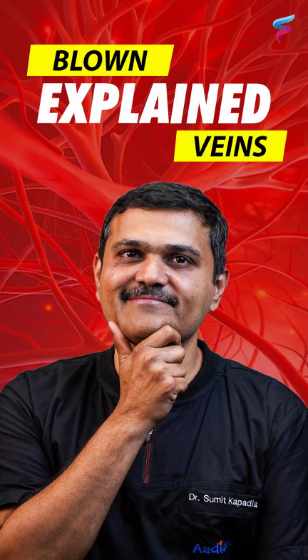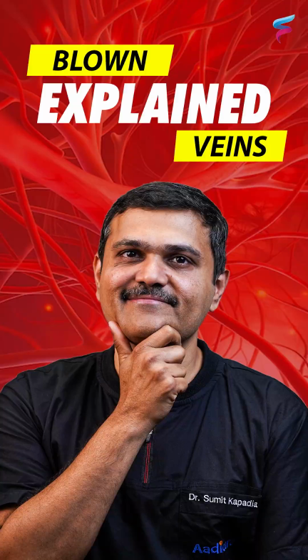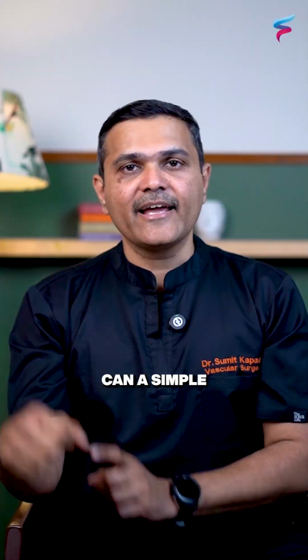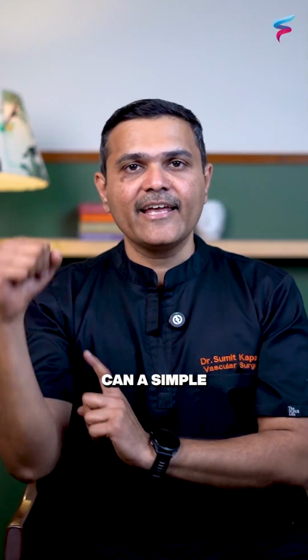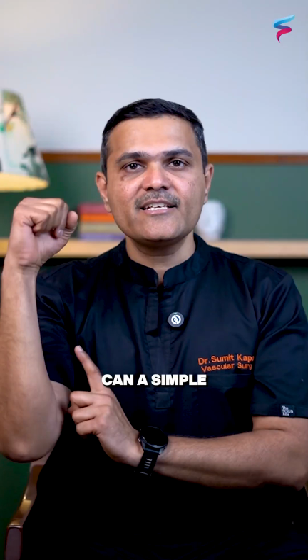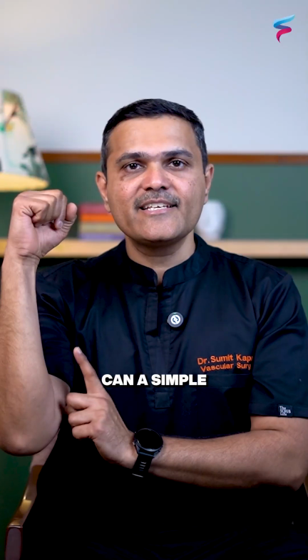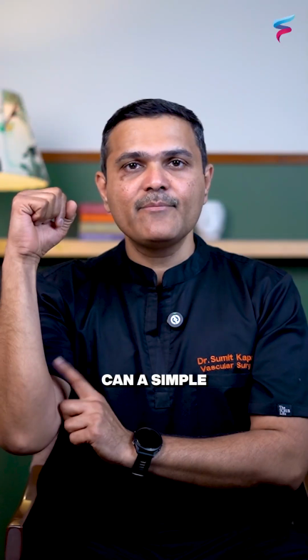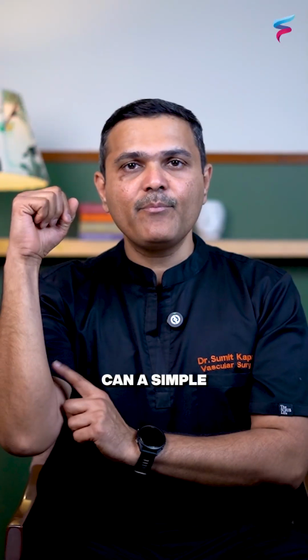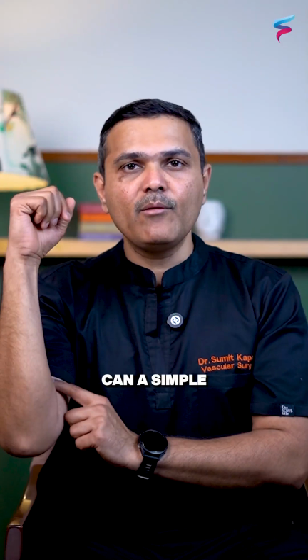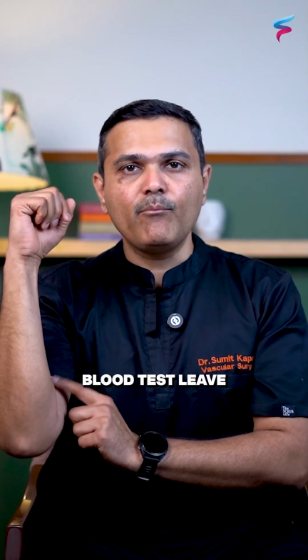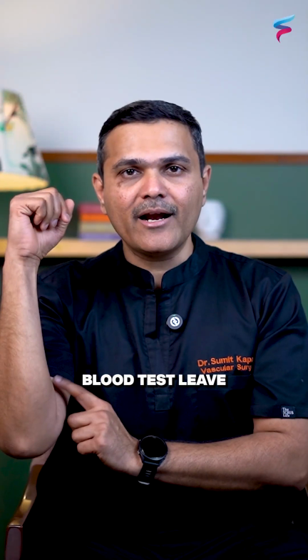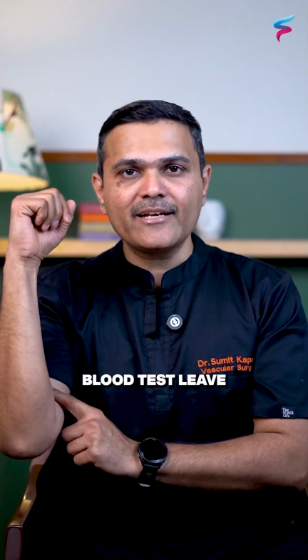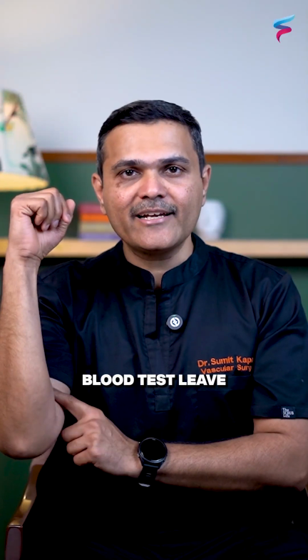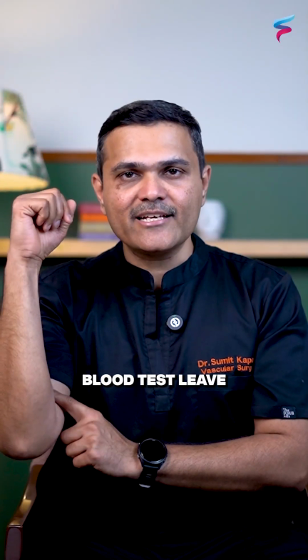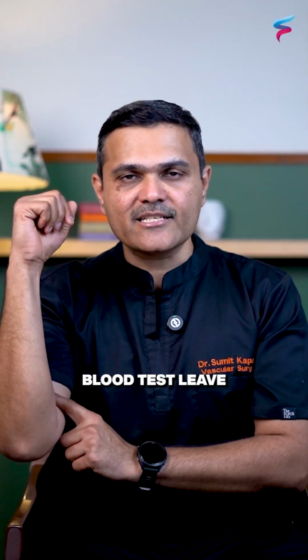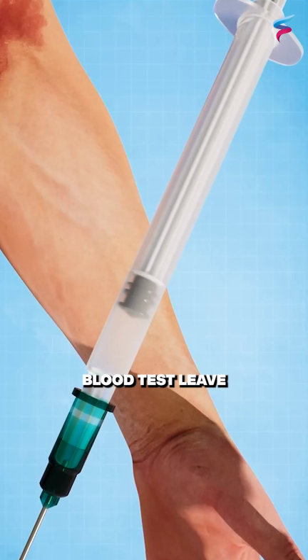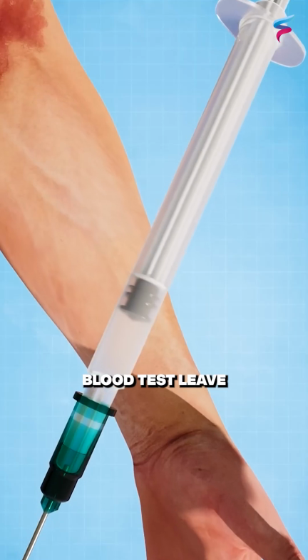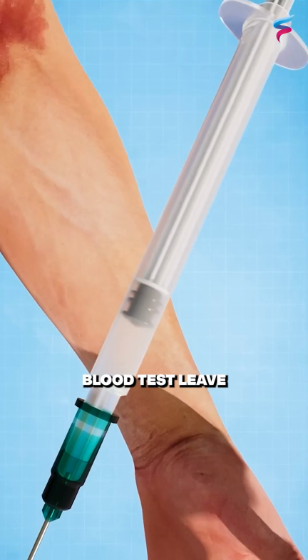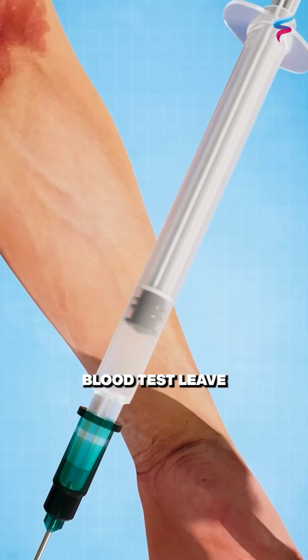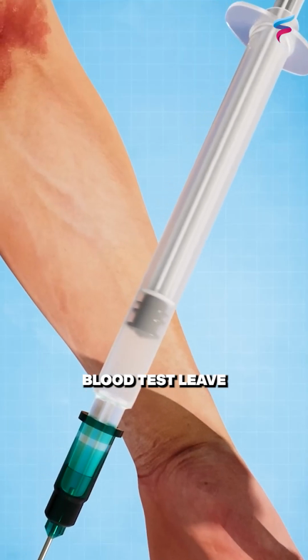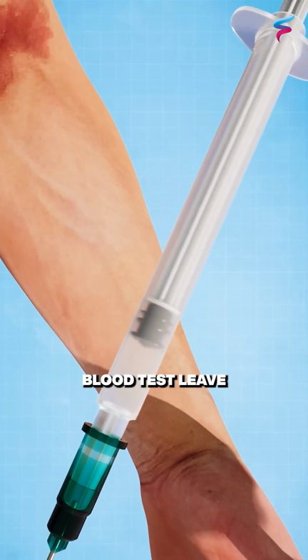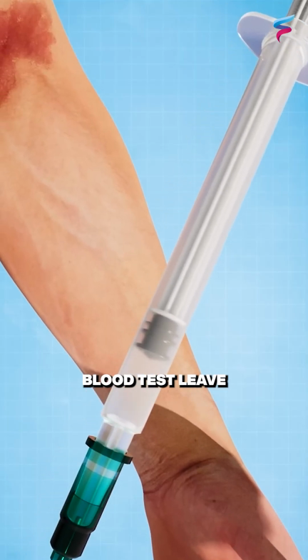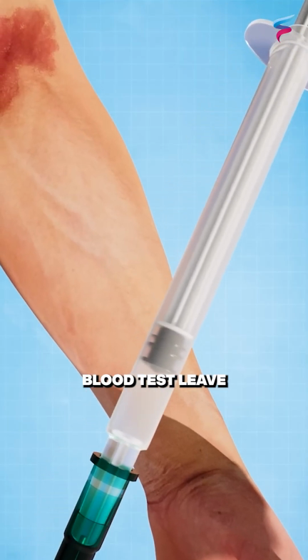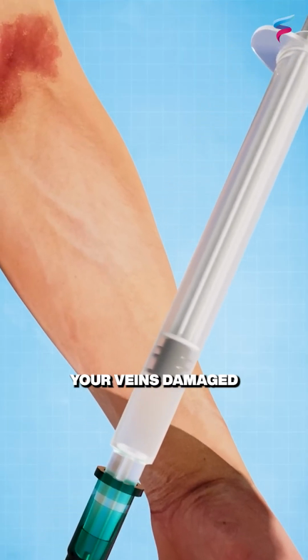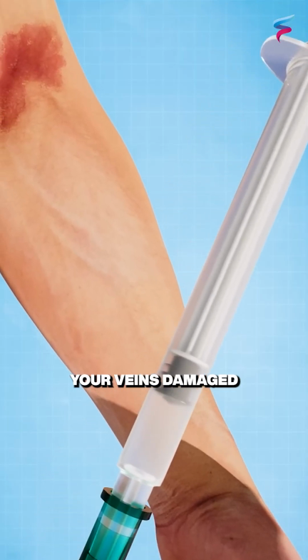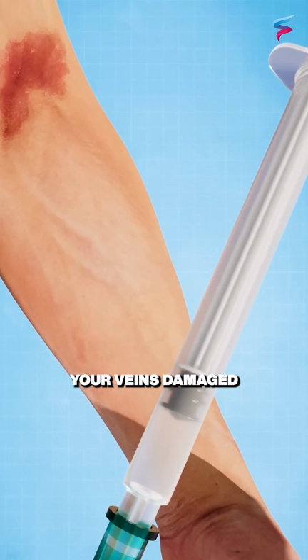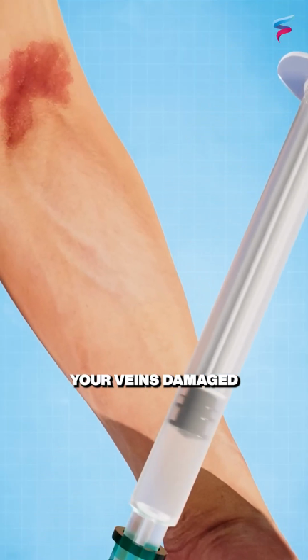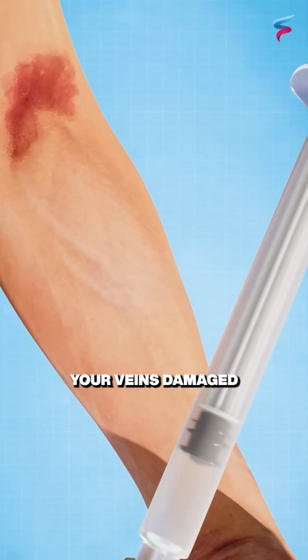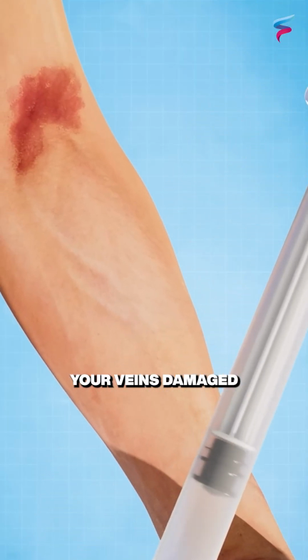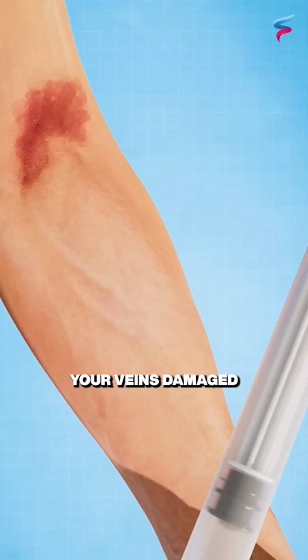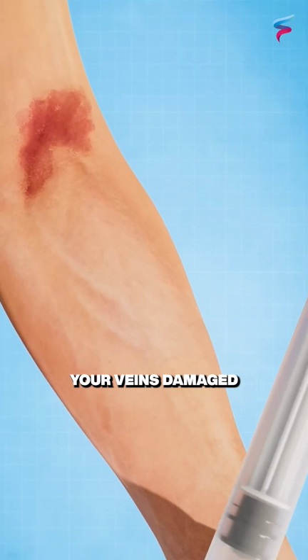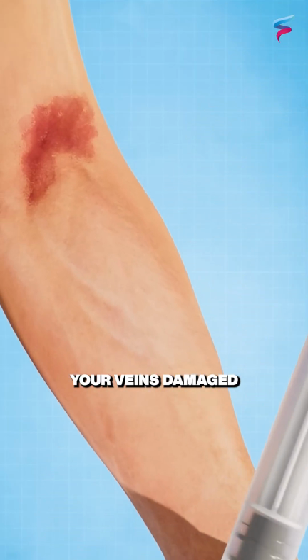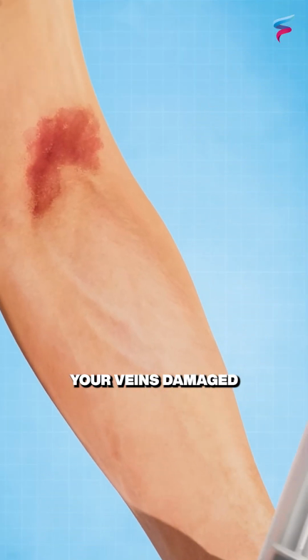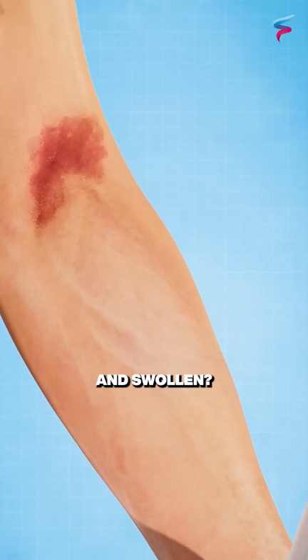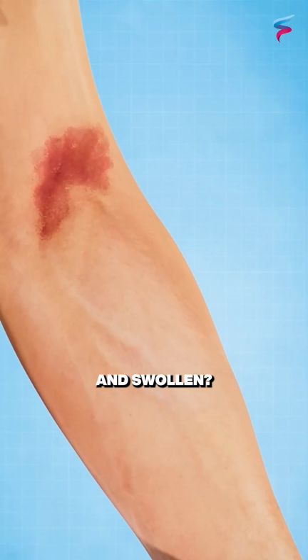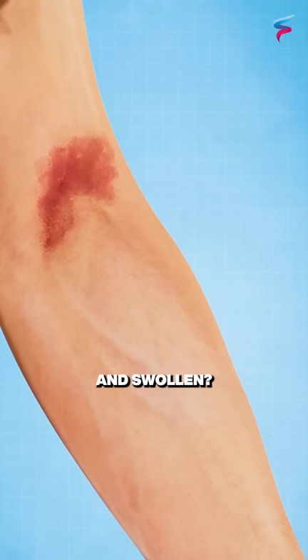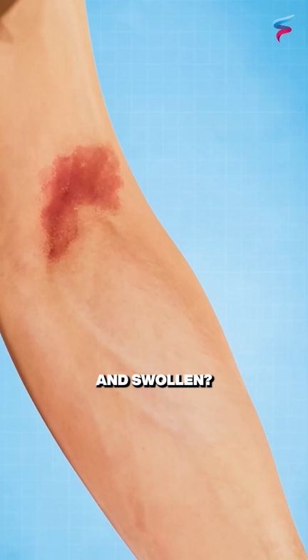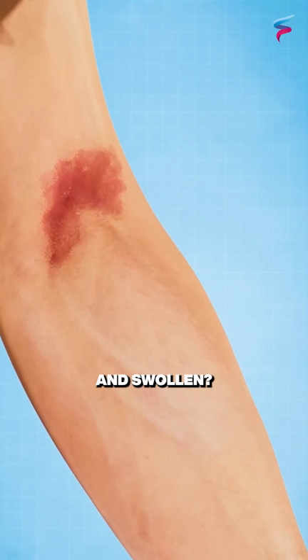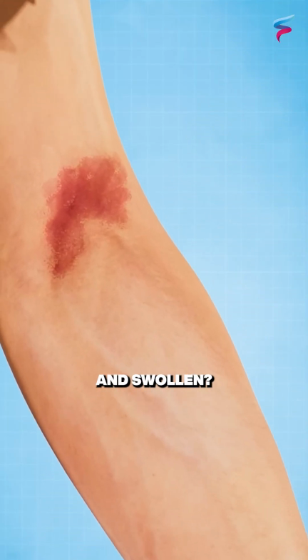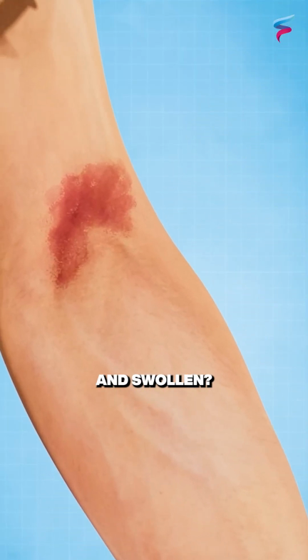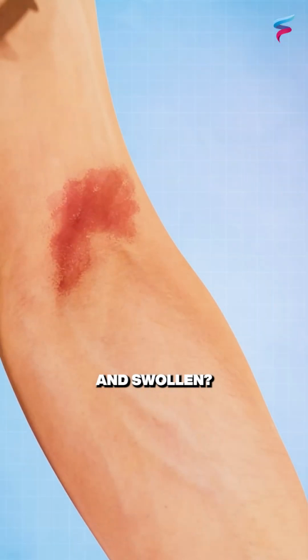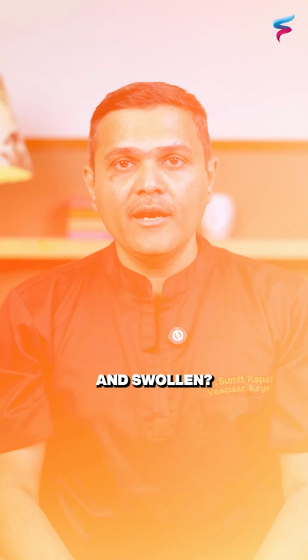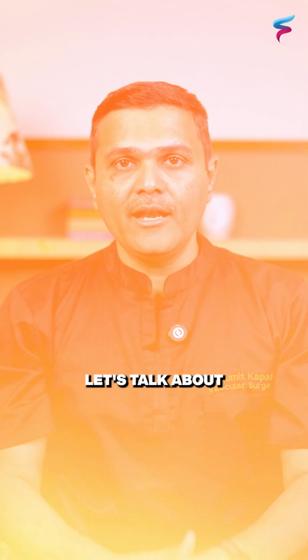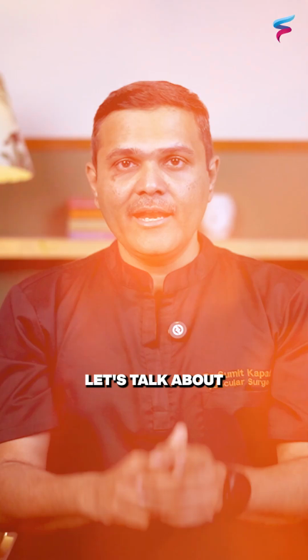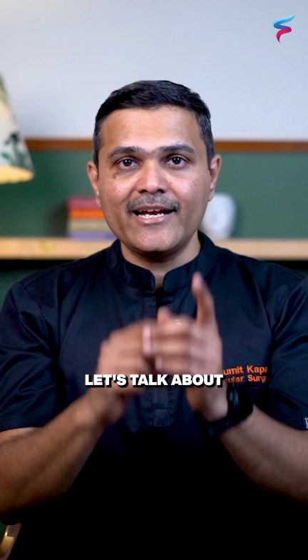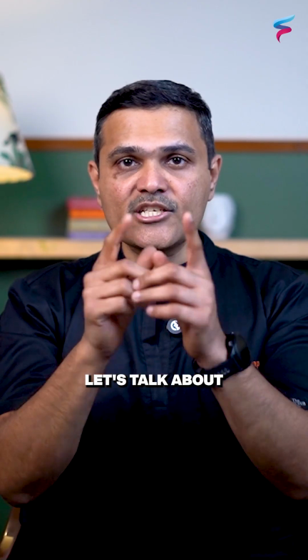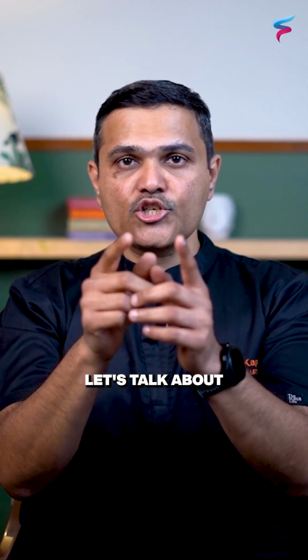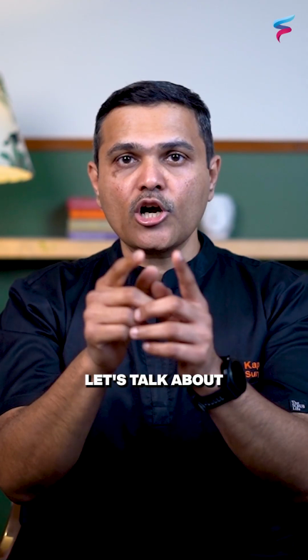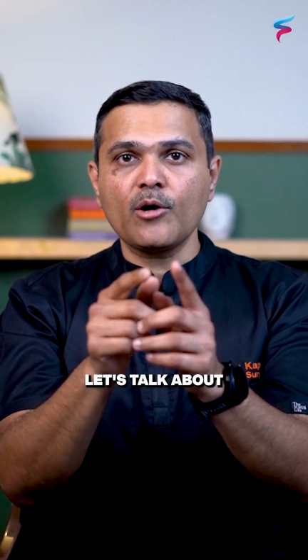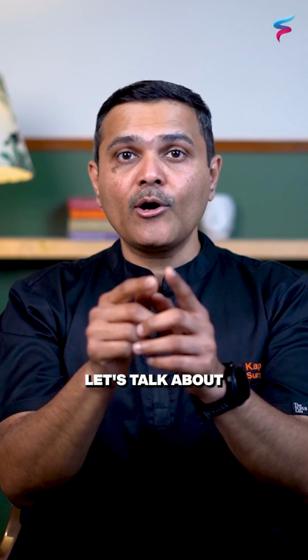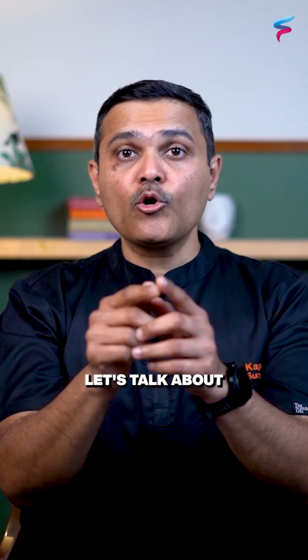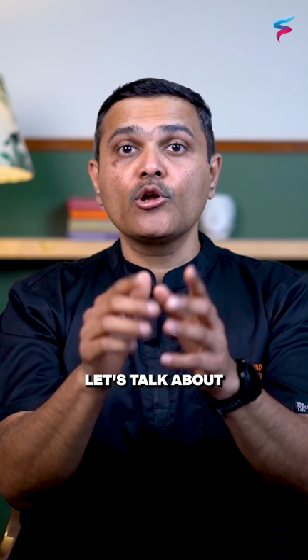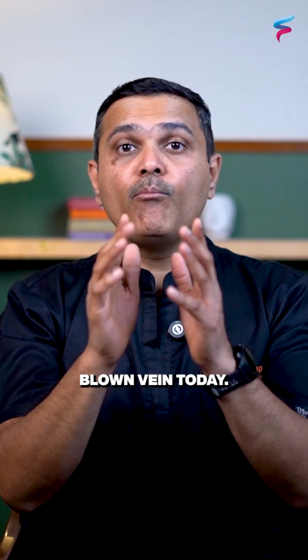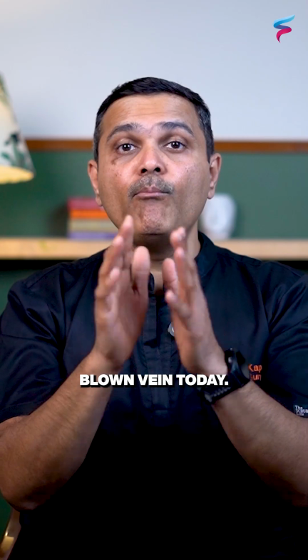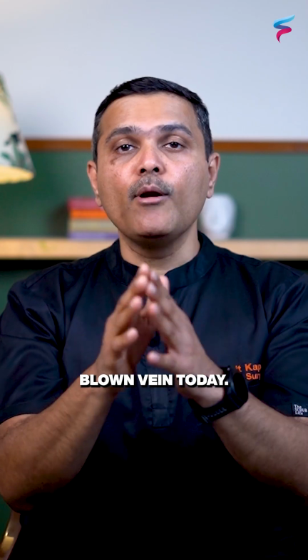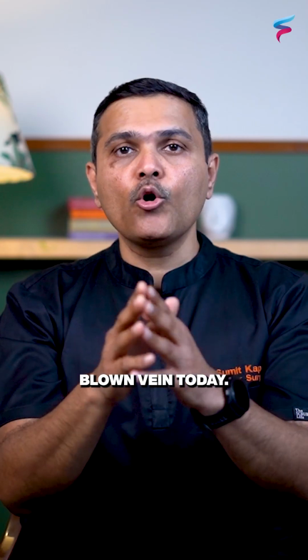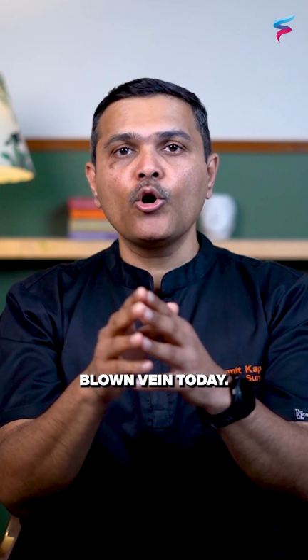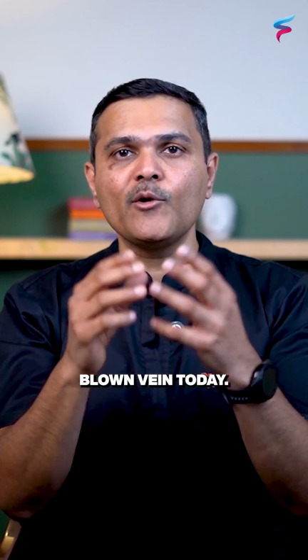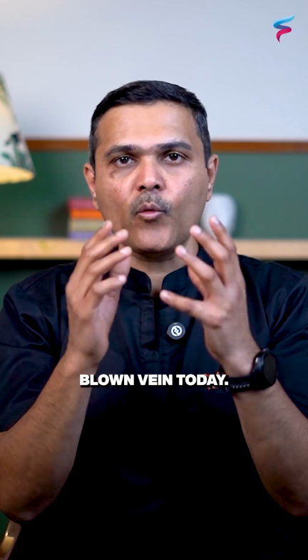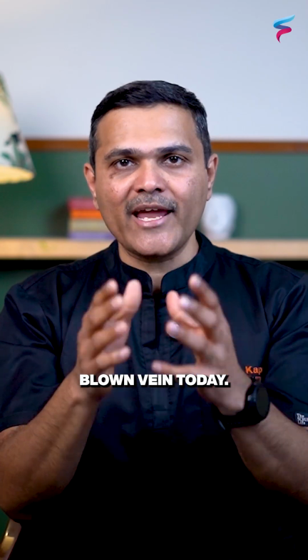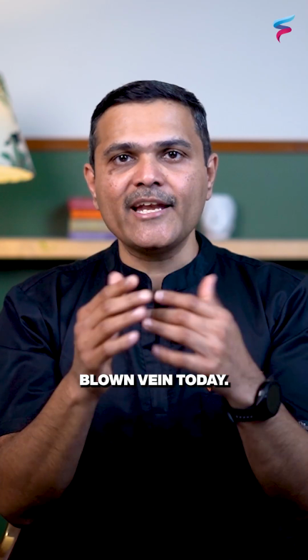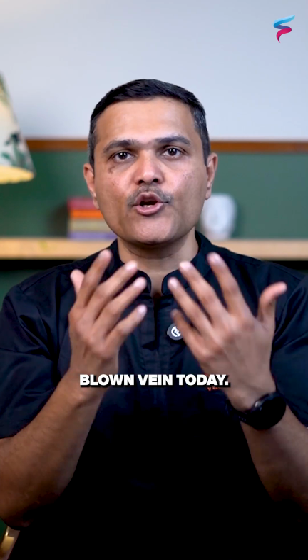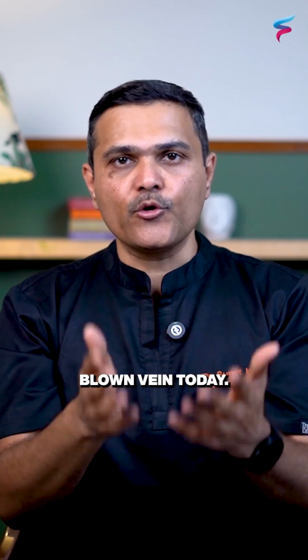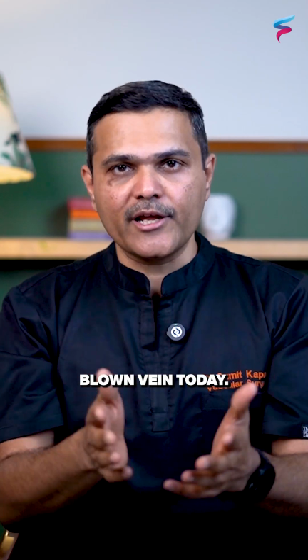Can a simple blood test leave your veins damaged and swollen? Let's talk about blown veins today.